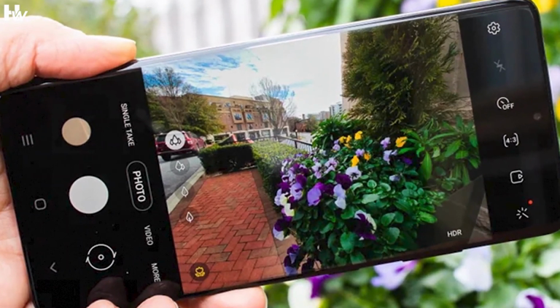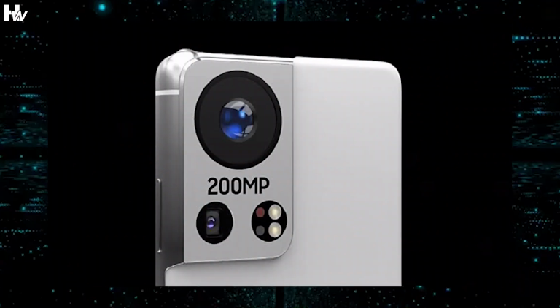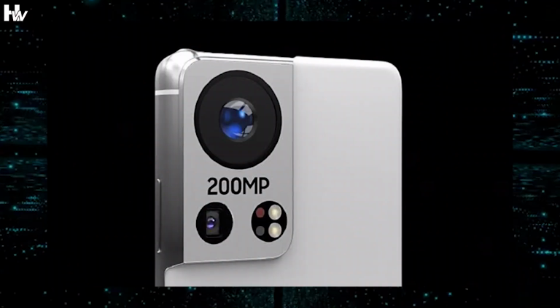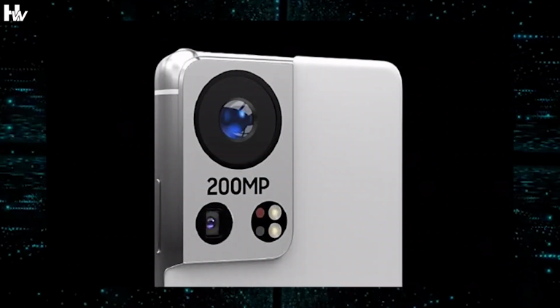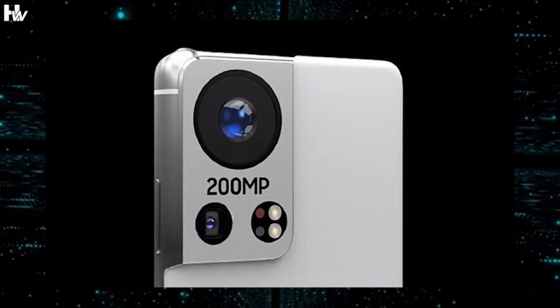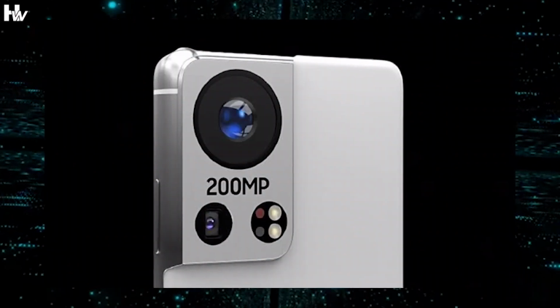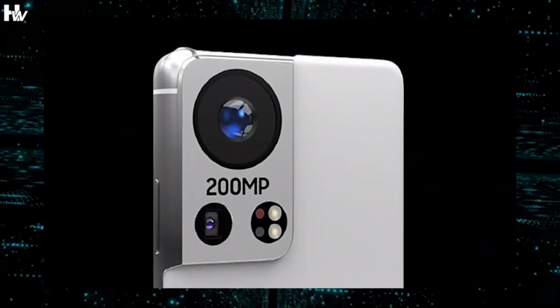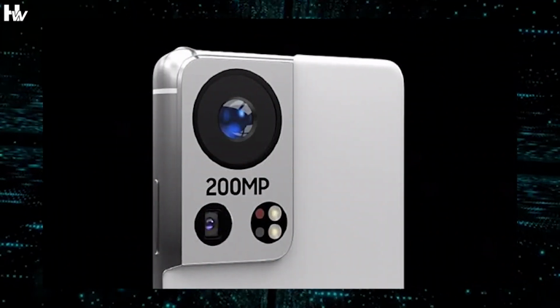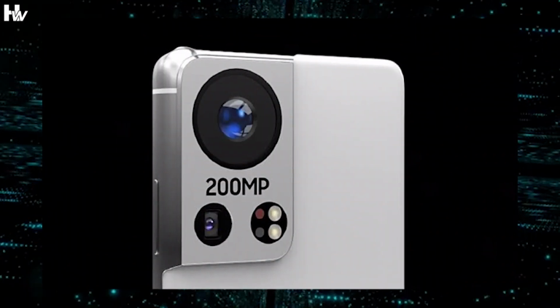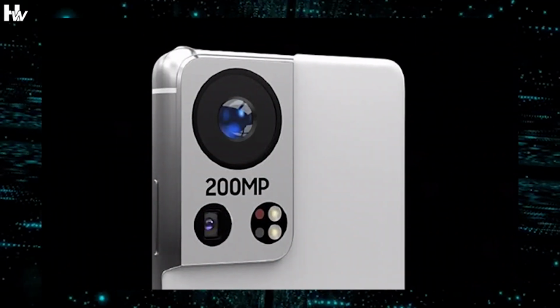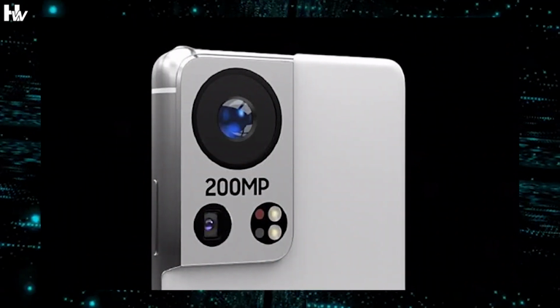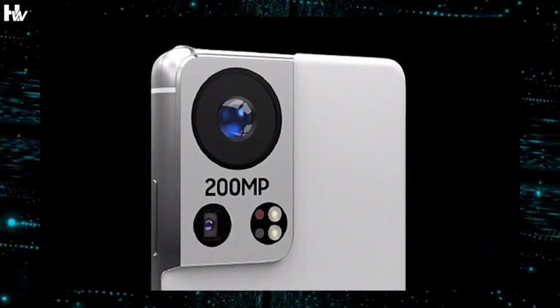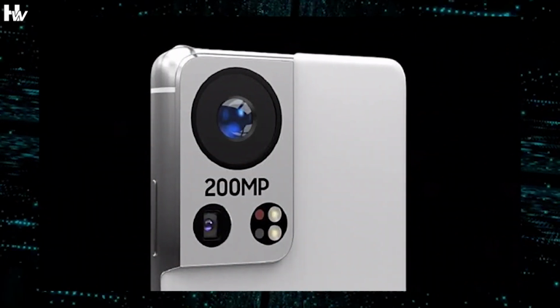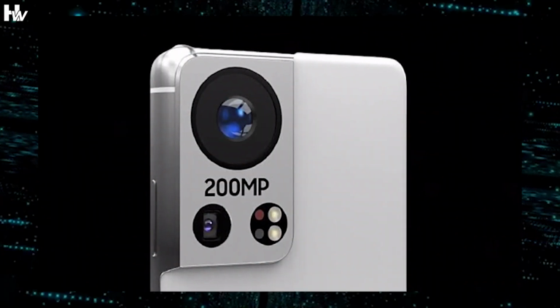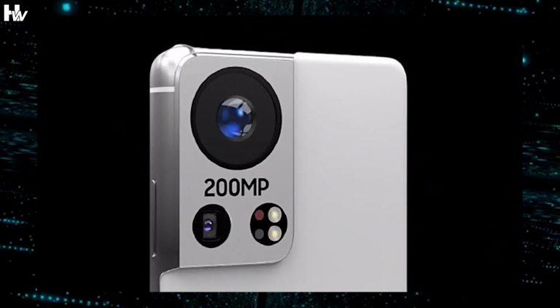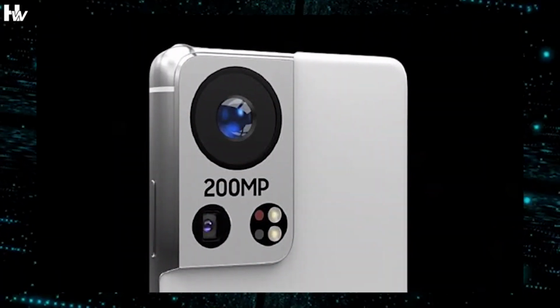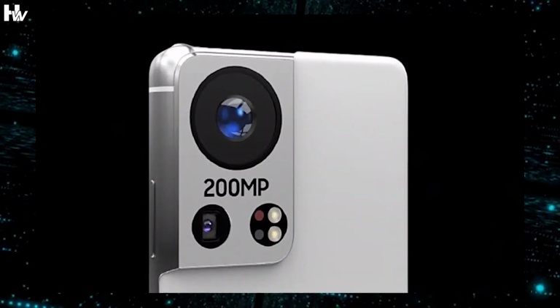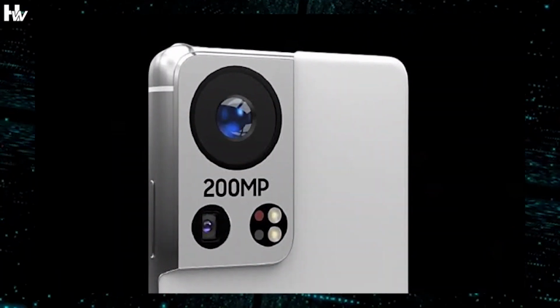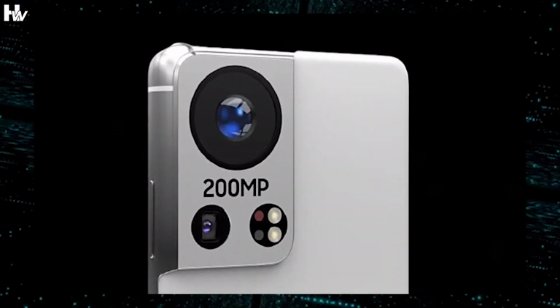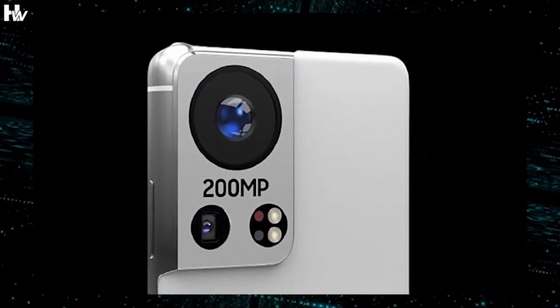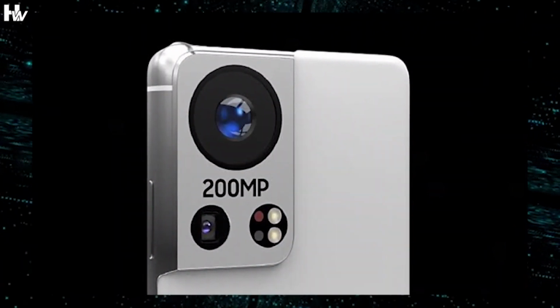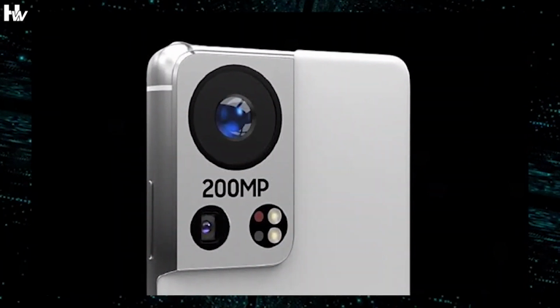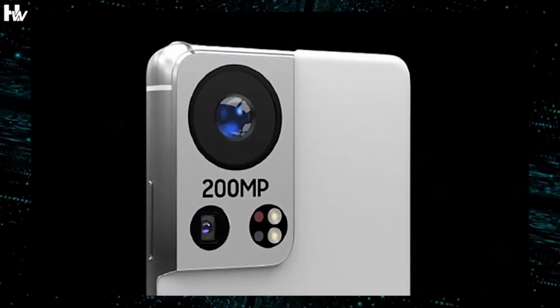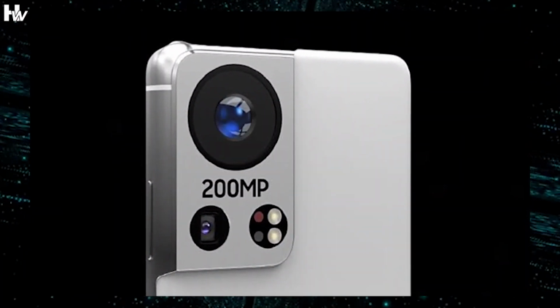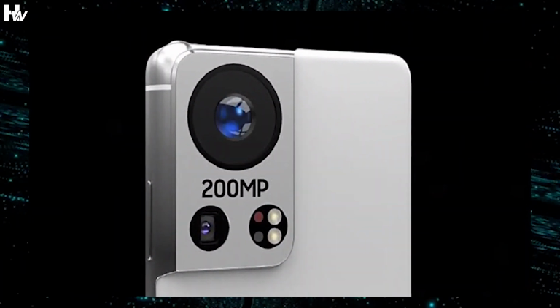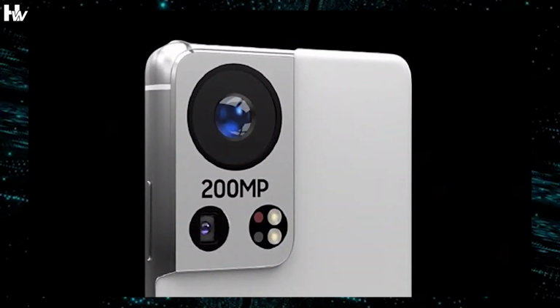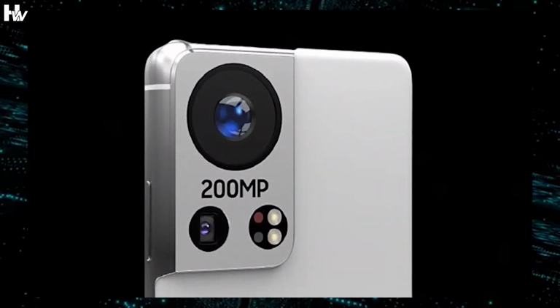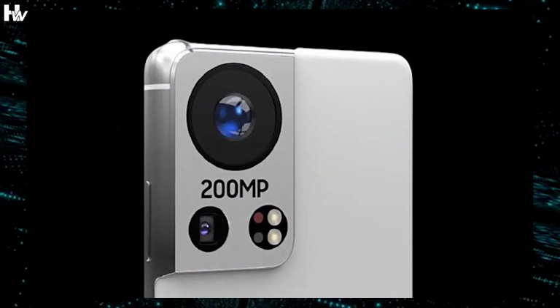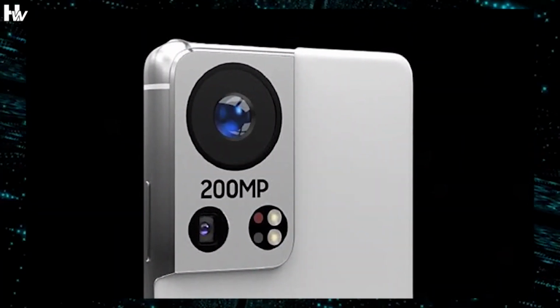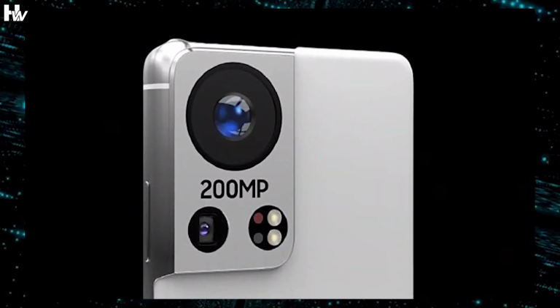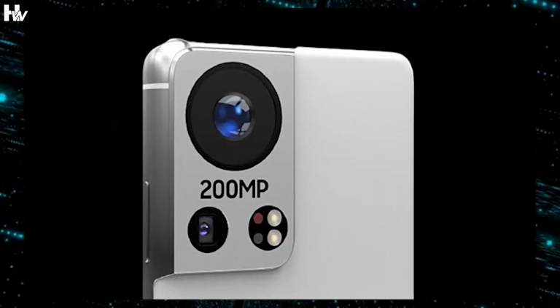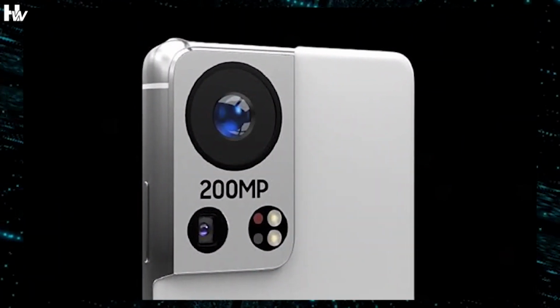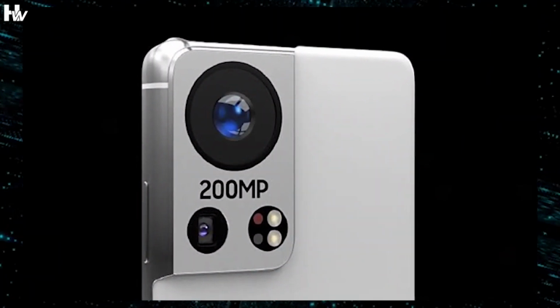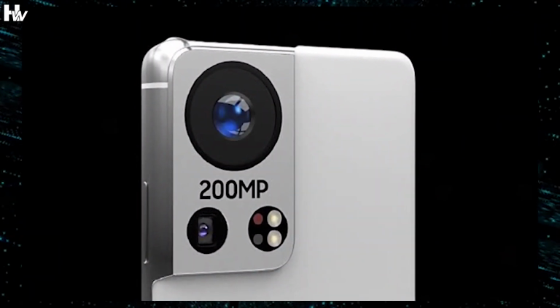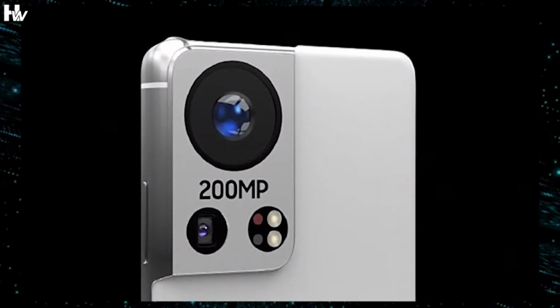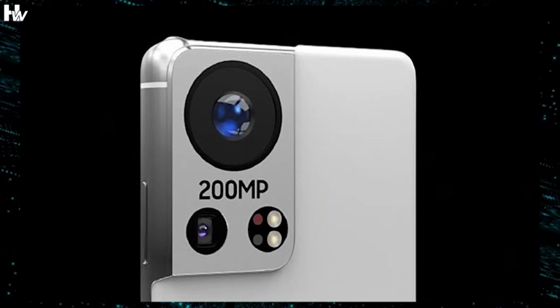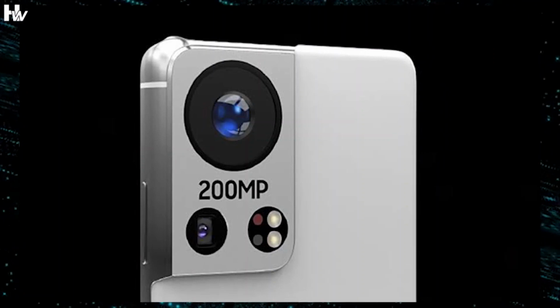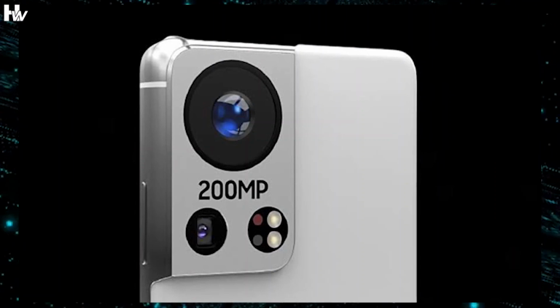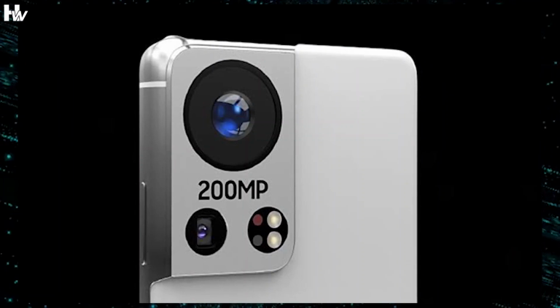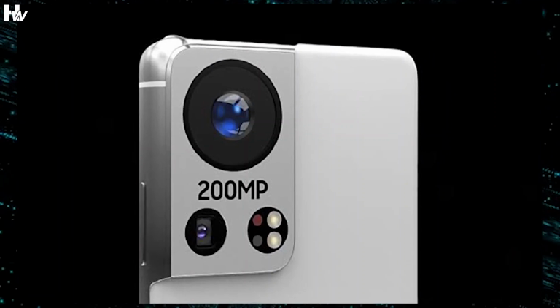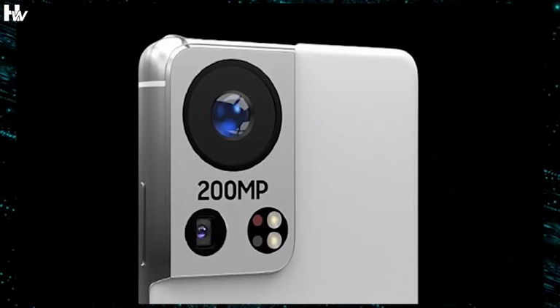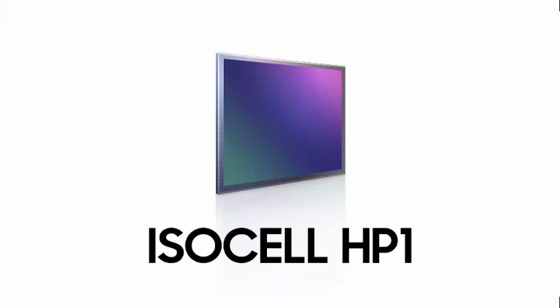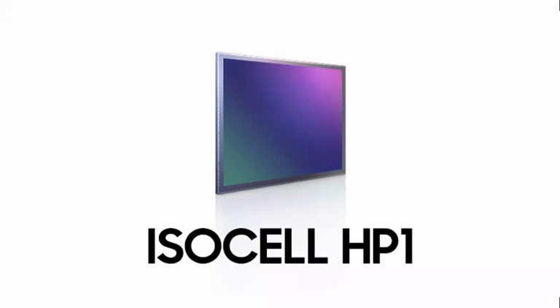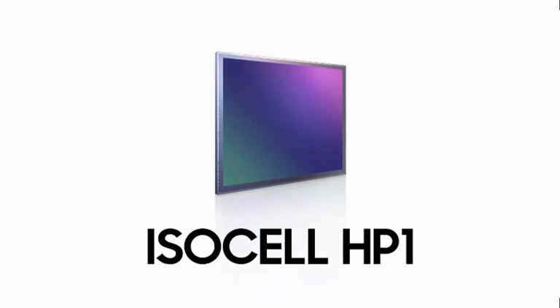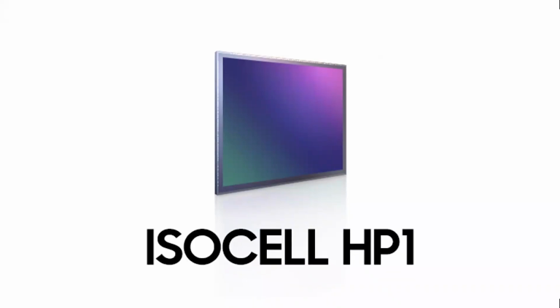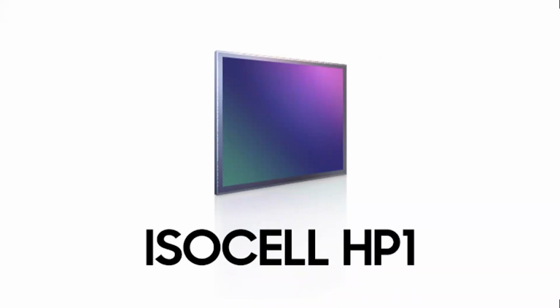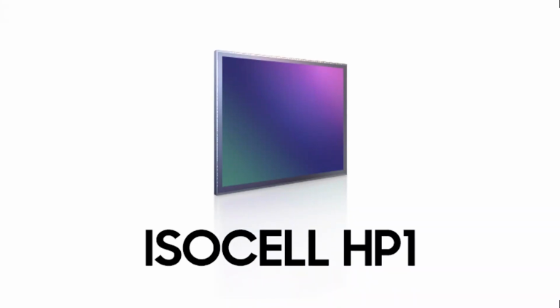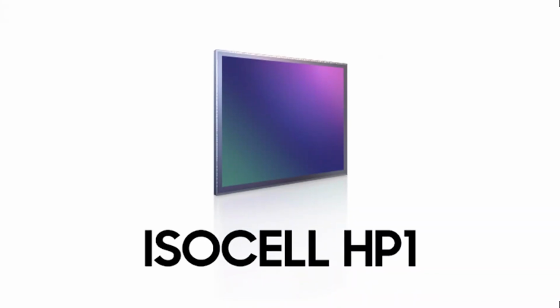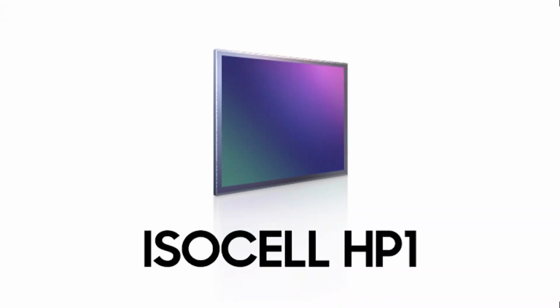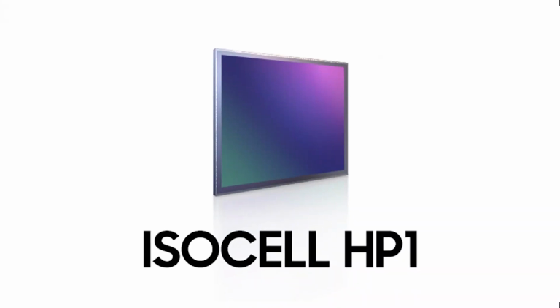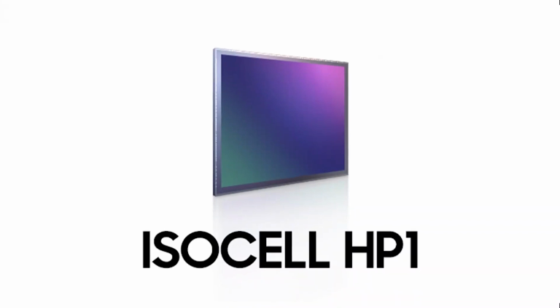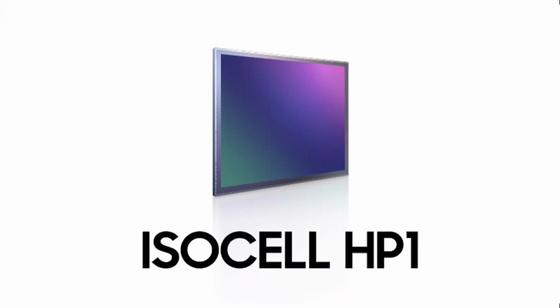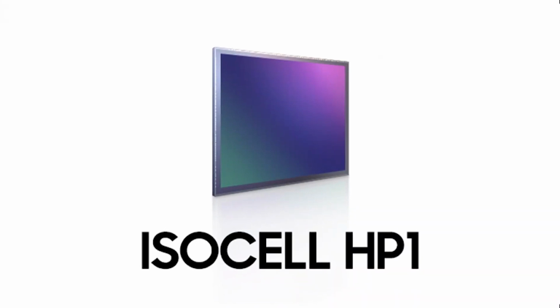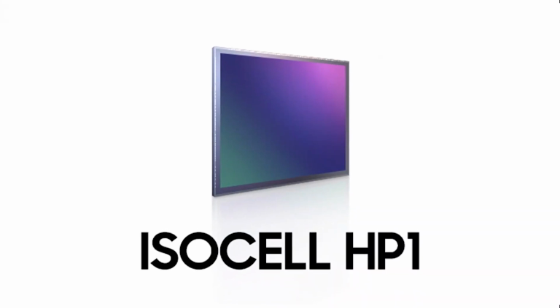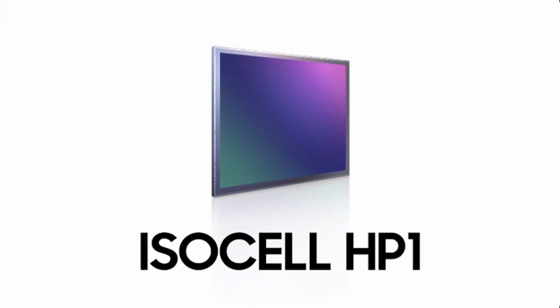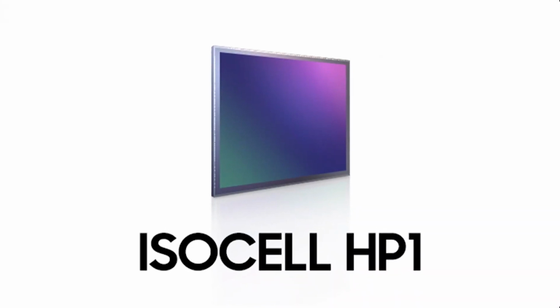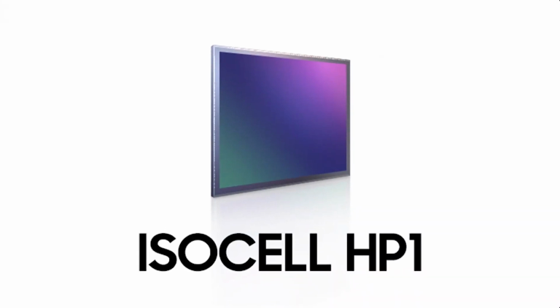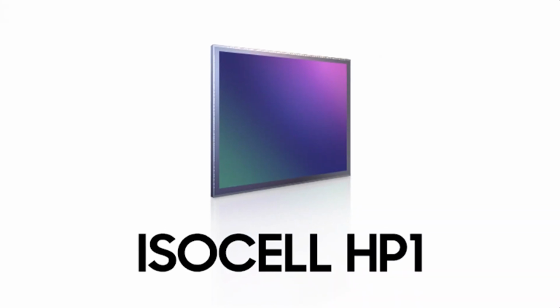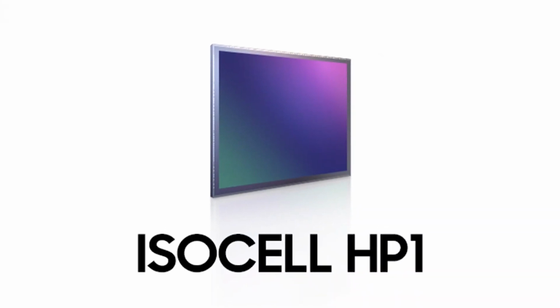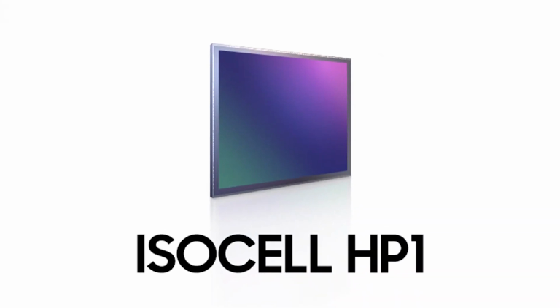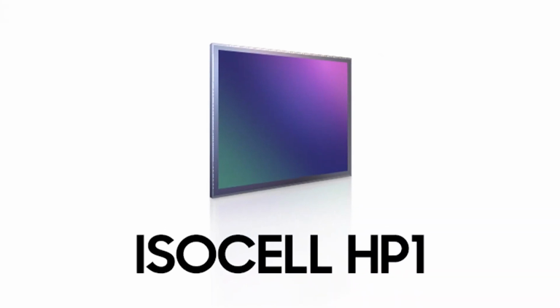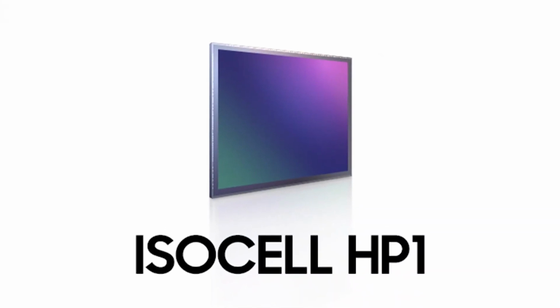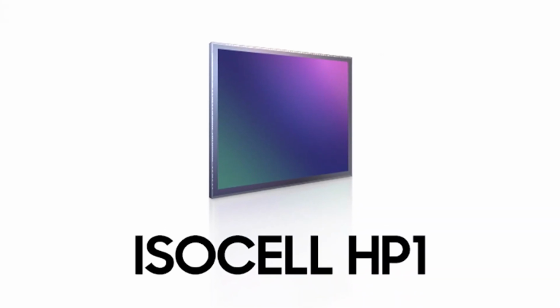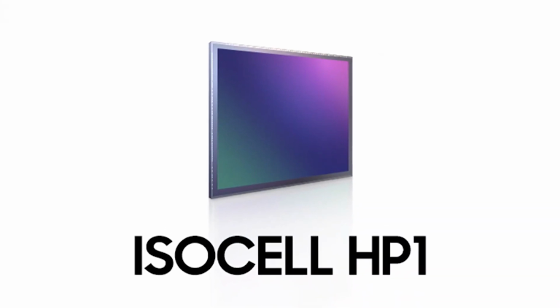According to rumors, the Galaxy S22 Ultra will have a 200 megapixel camera, likely the Isocell HP1 that was shown in September.